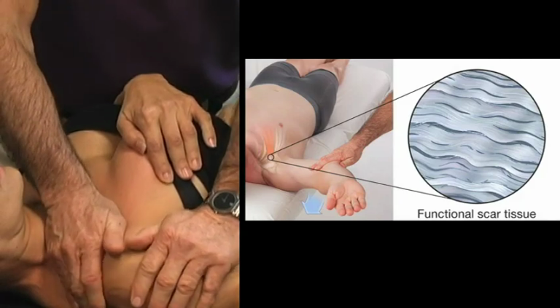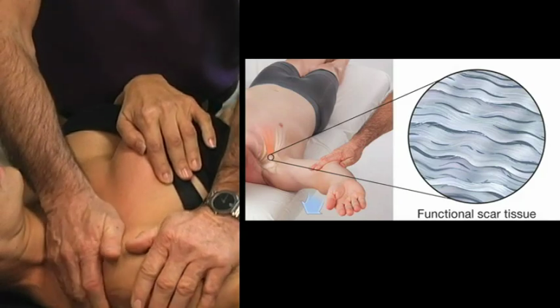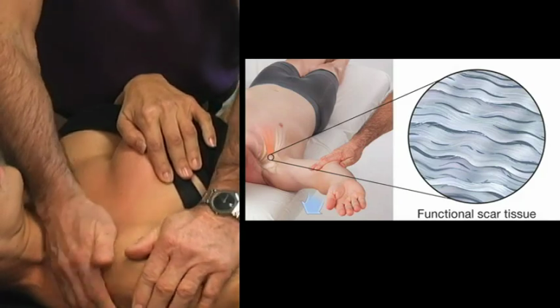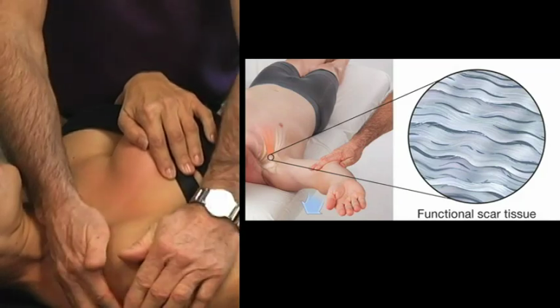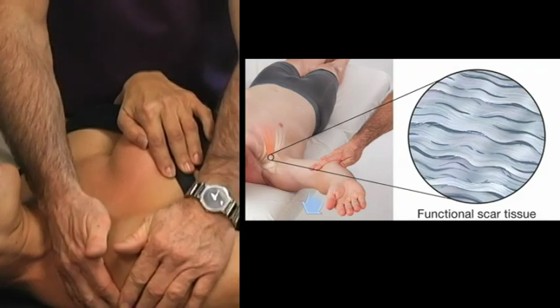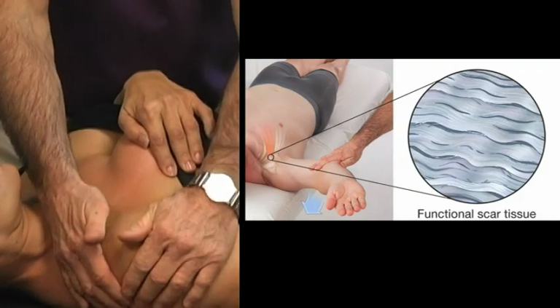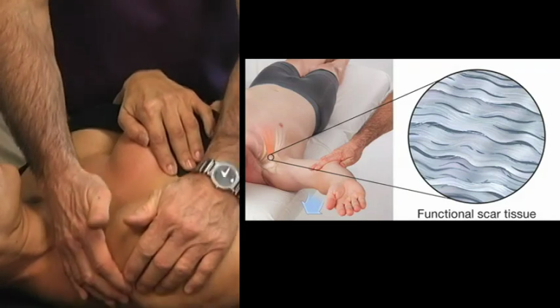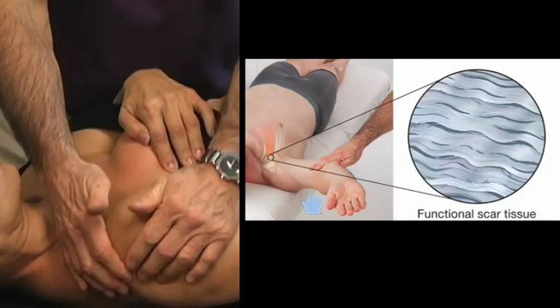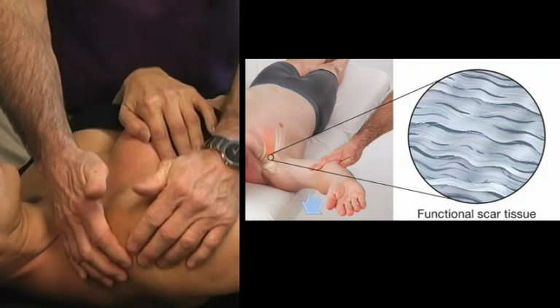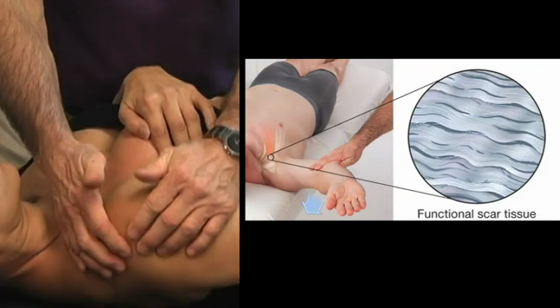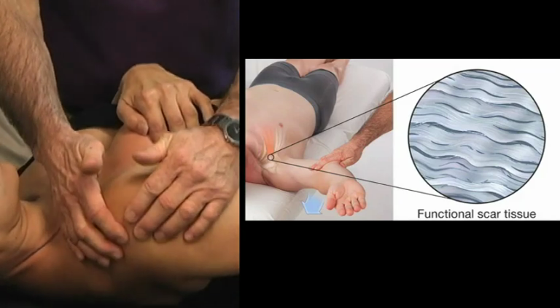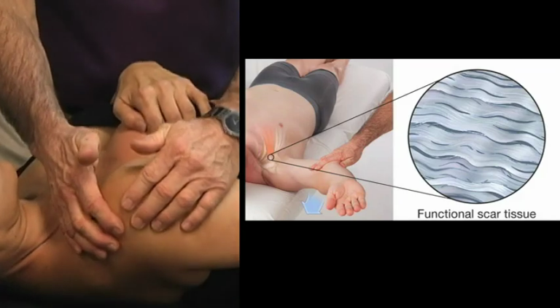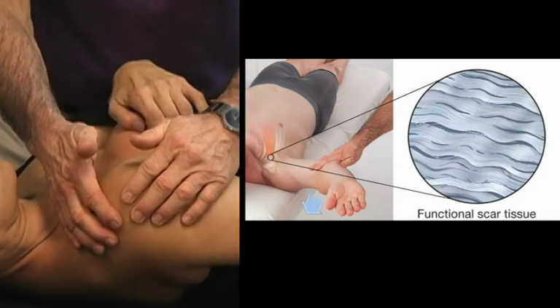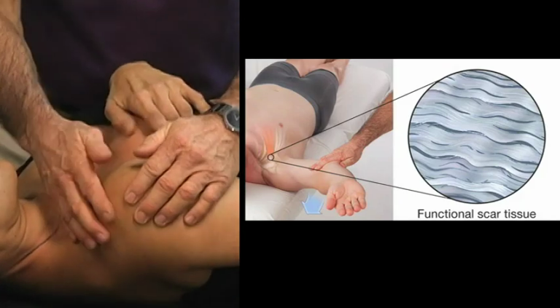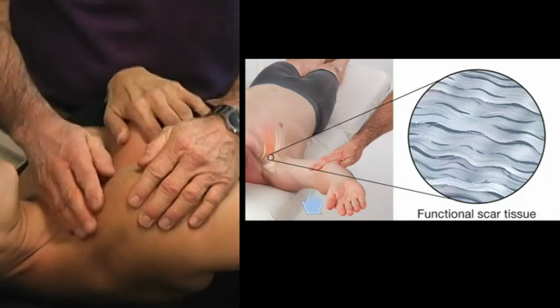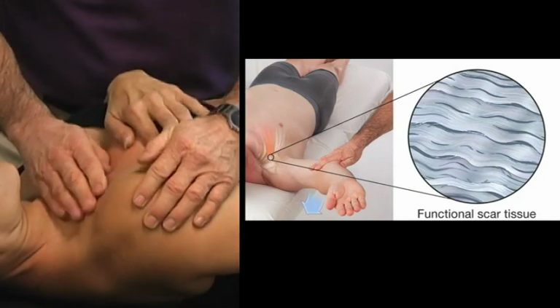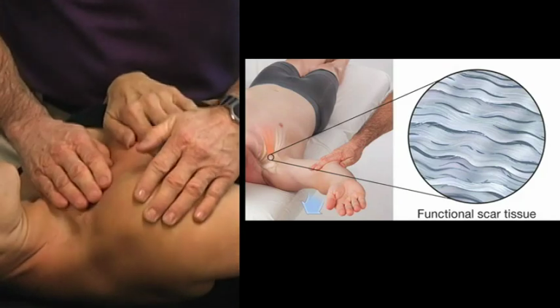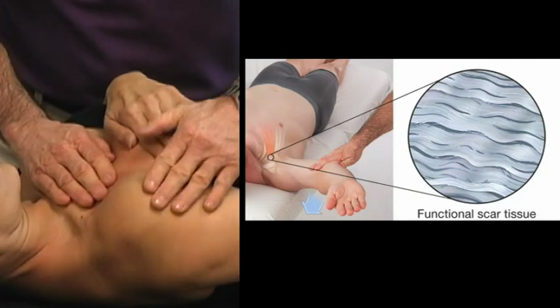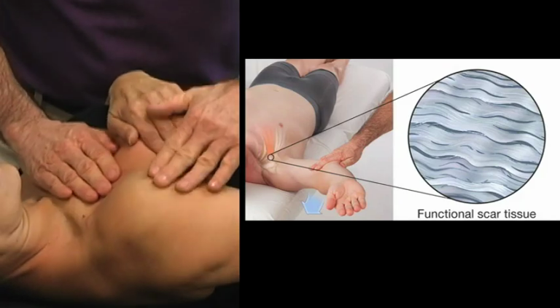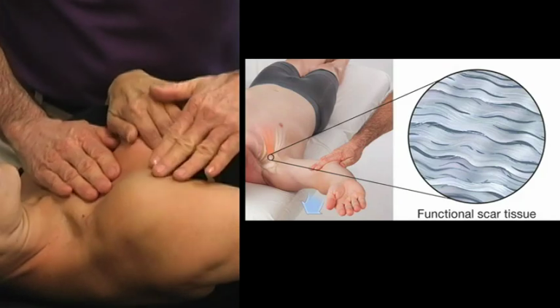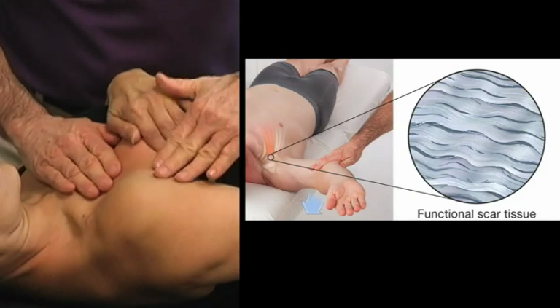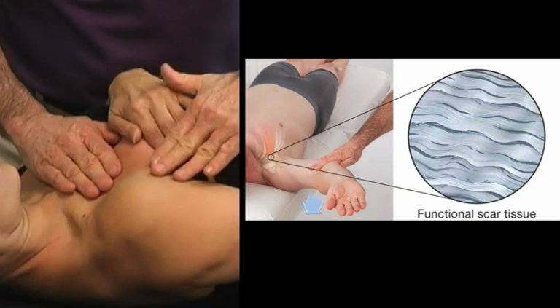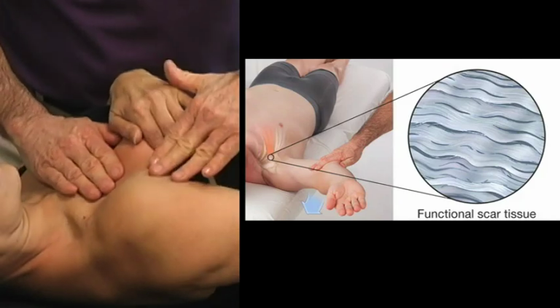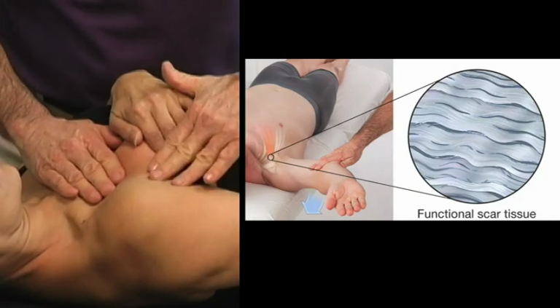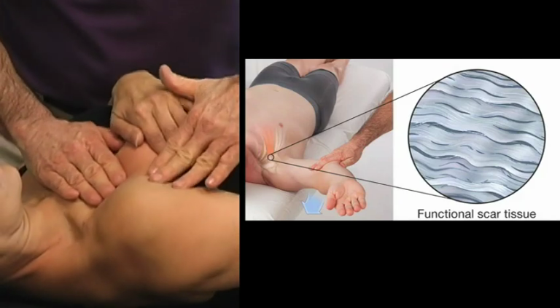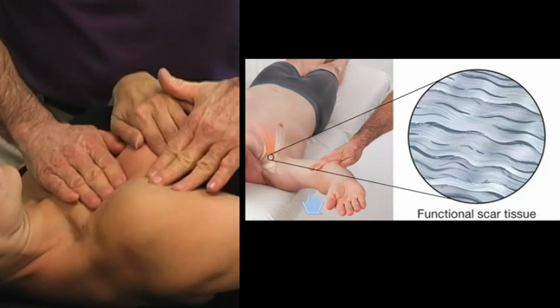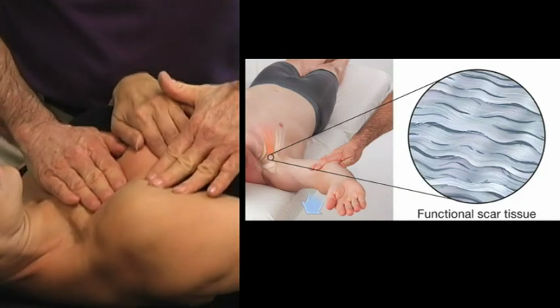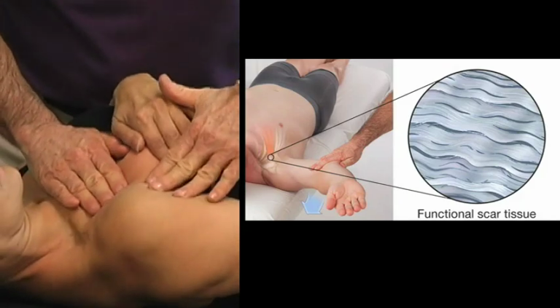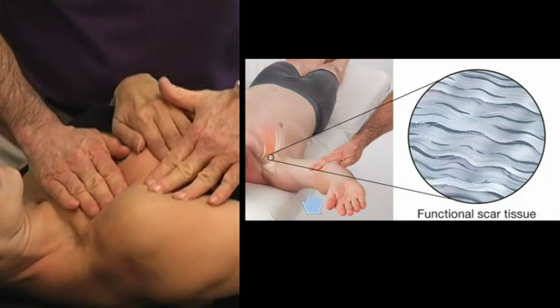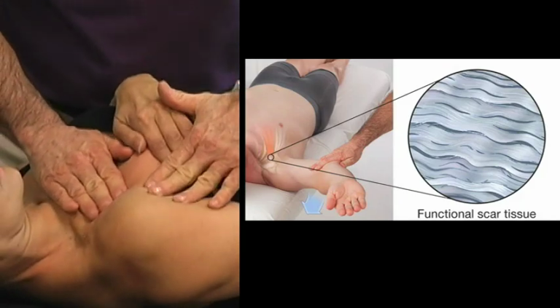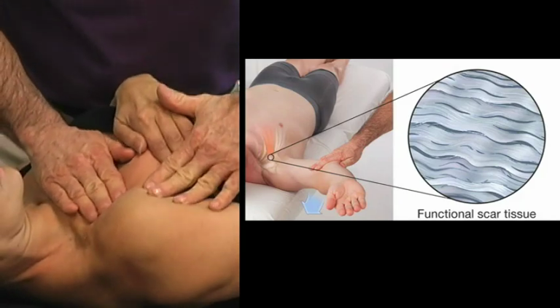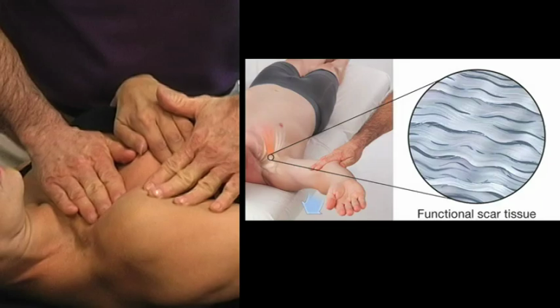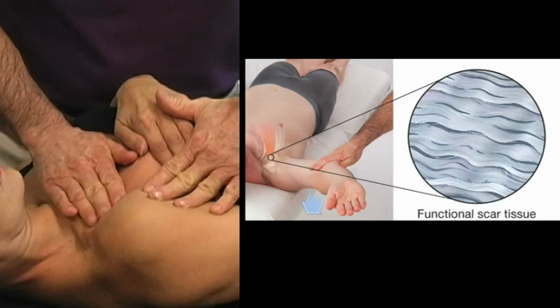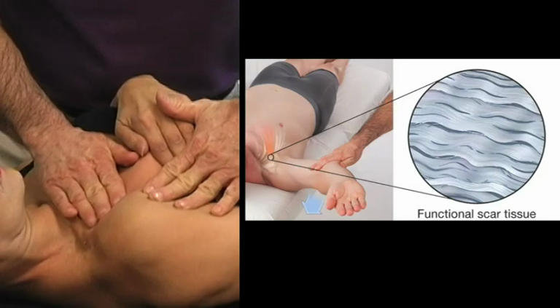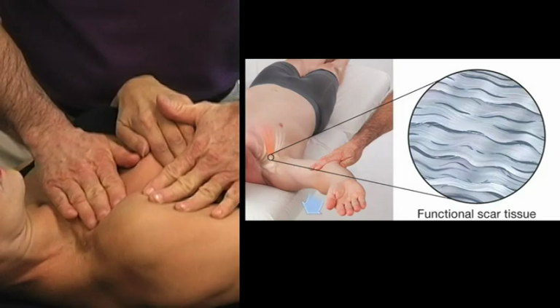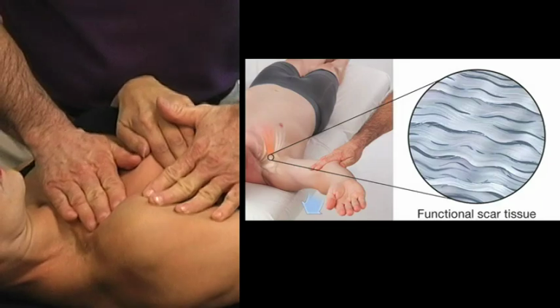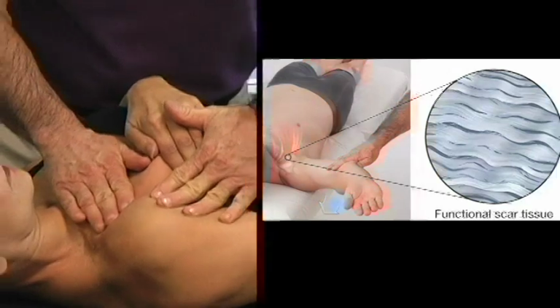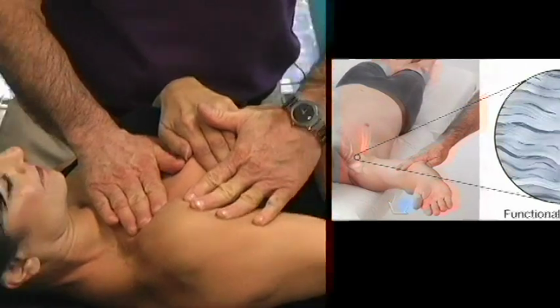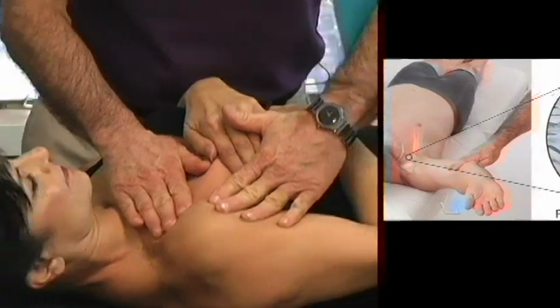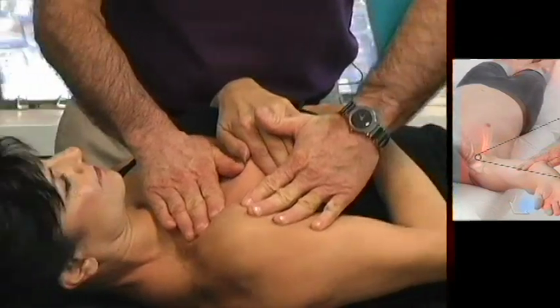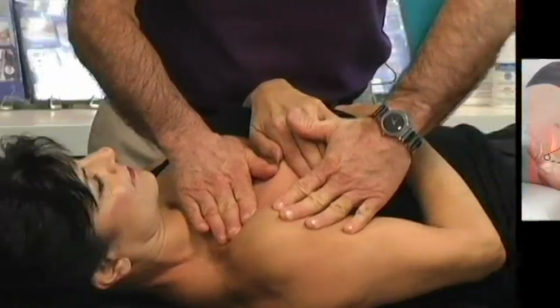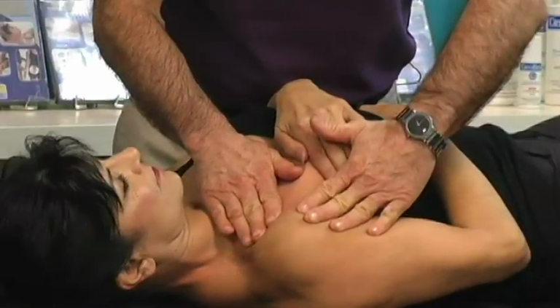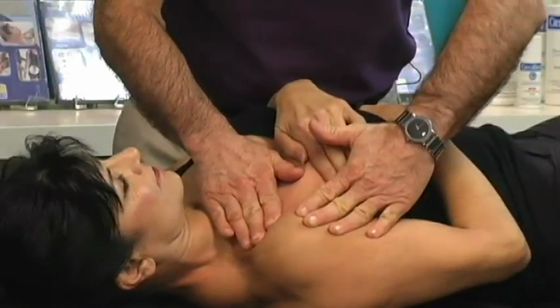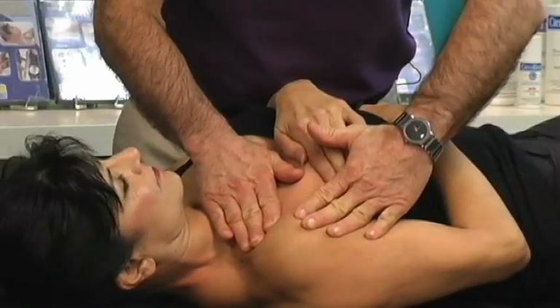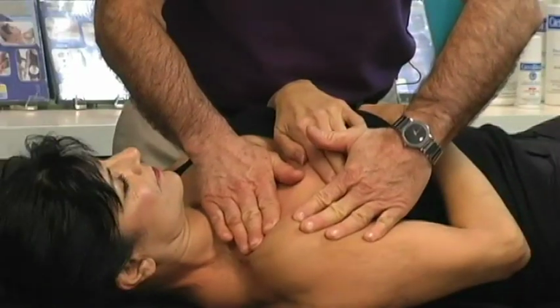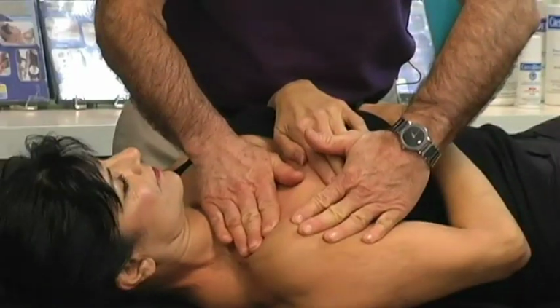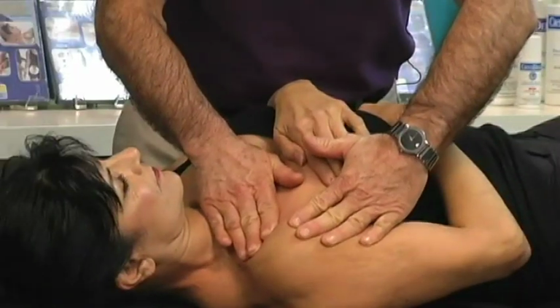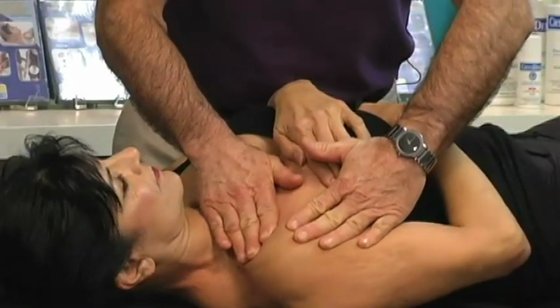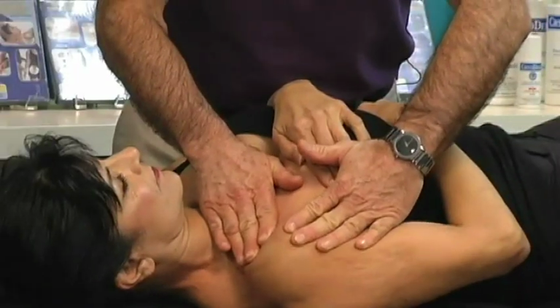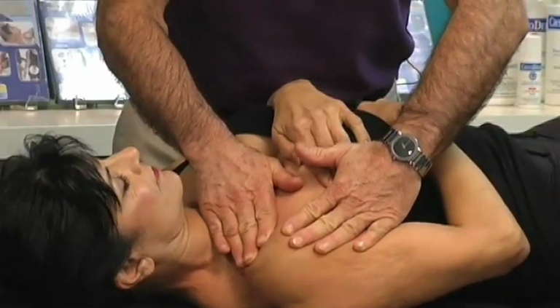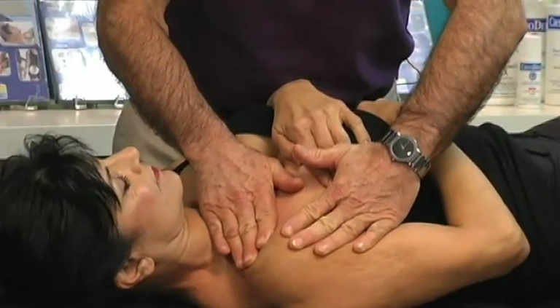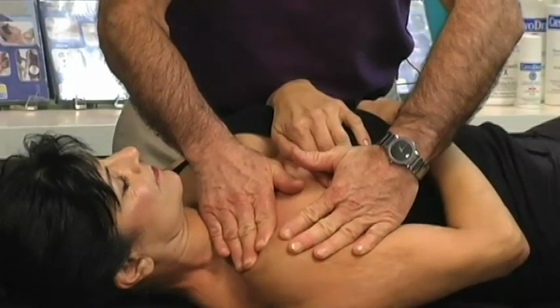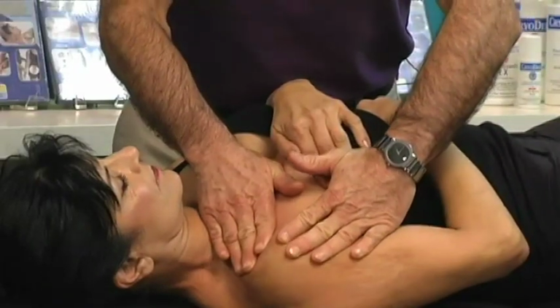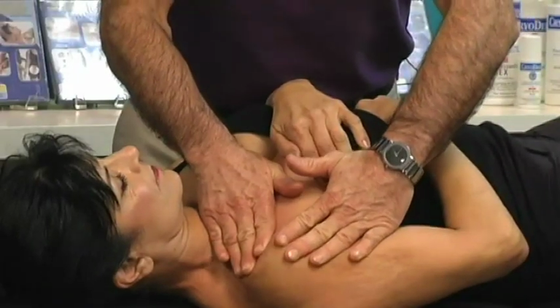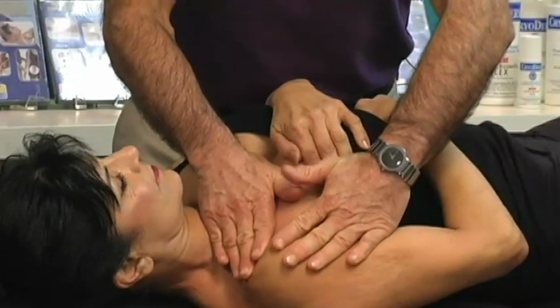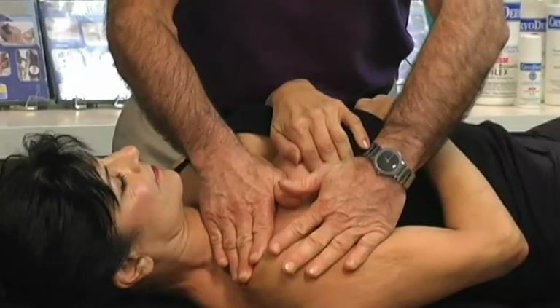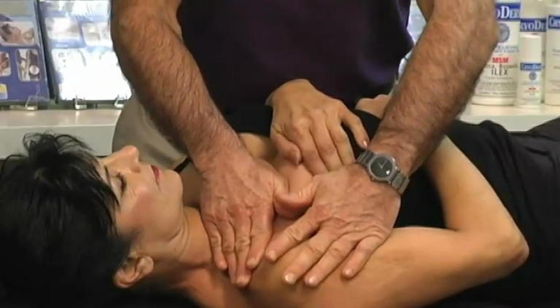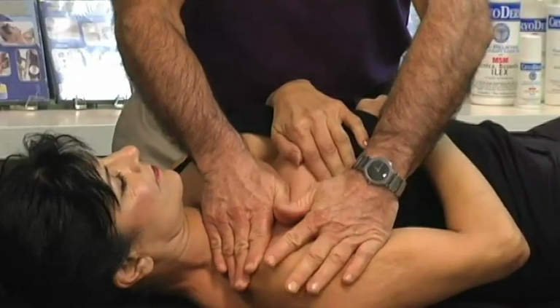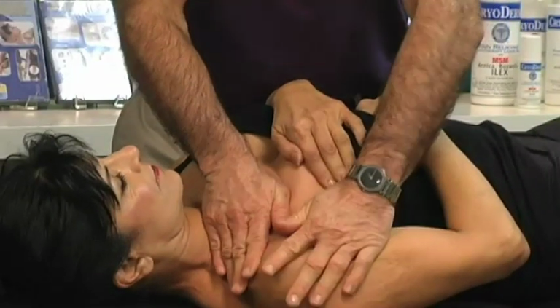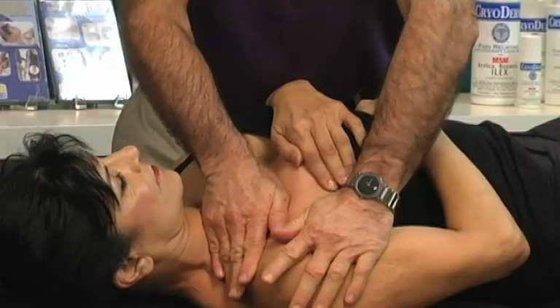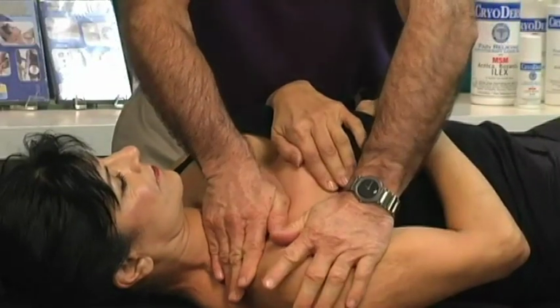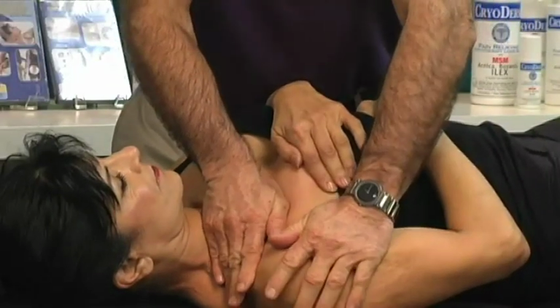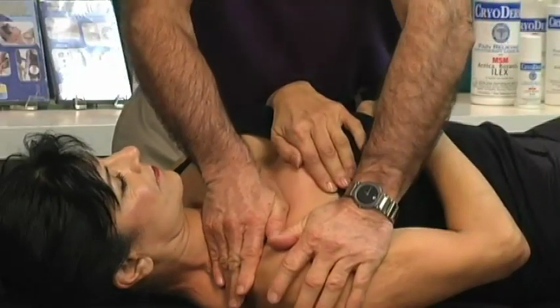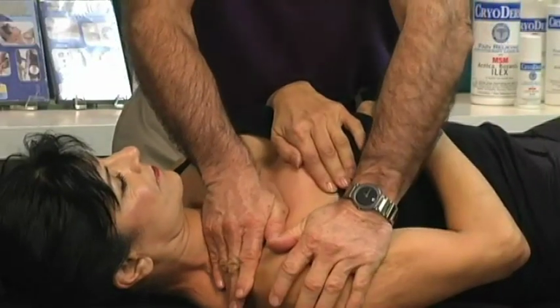And then I'm going to shorten the muscle on this side to give me just a little bit more resistance — but let it move, let it move, let it move.